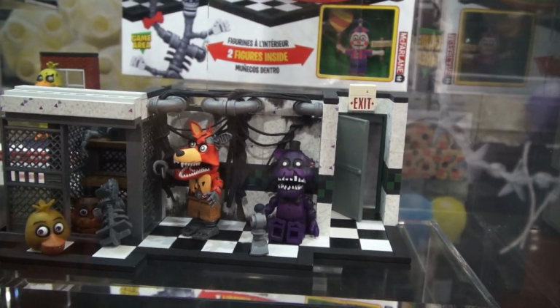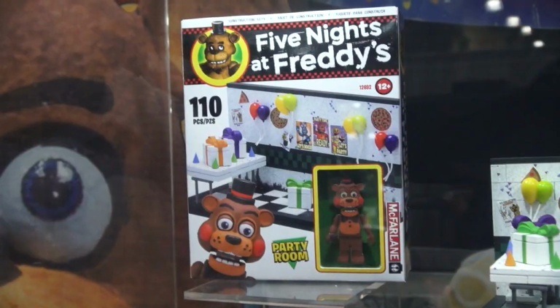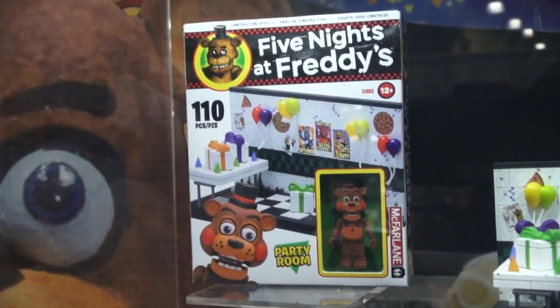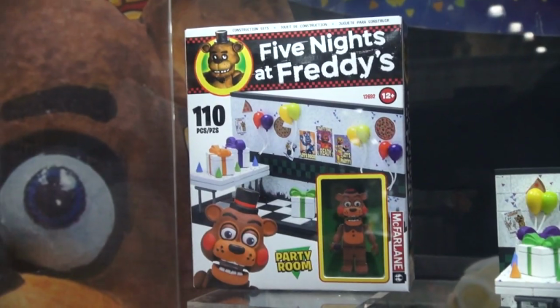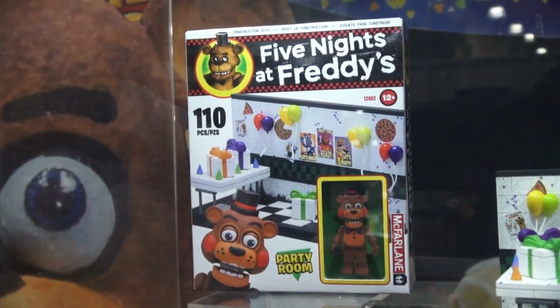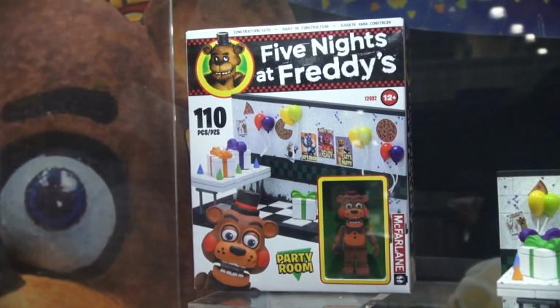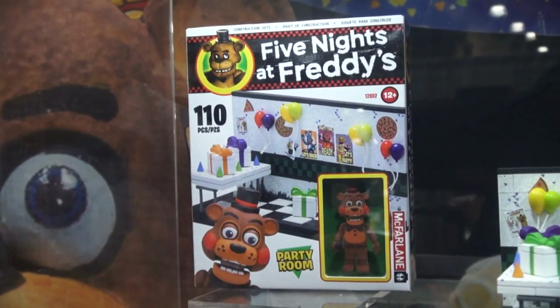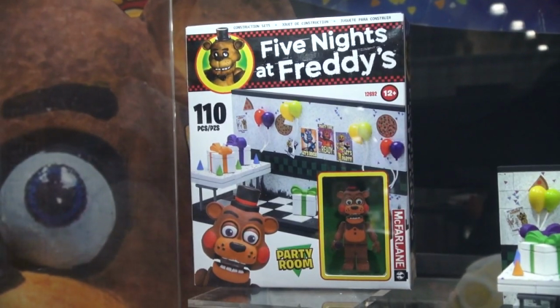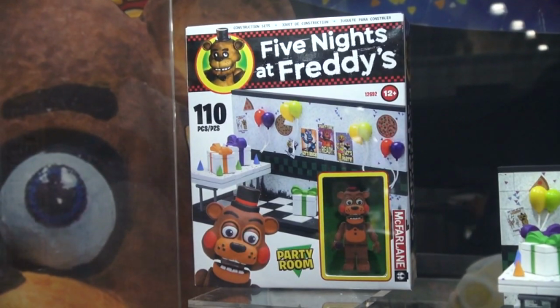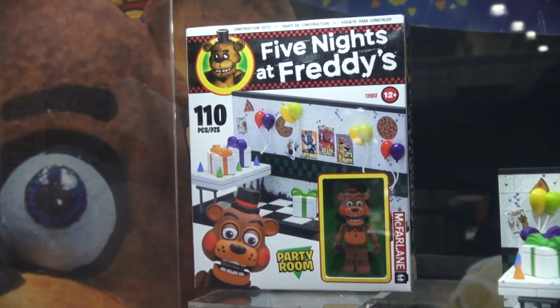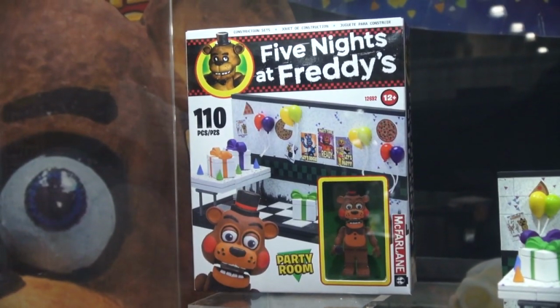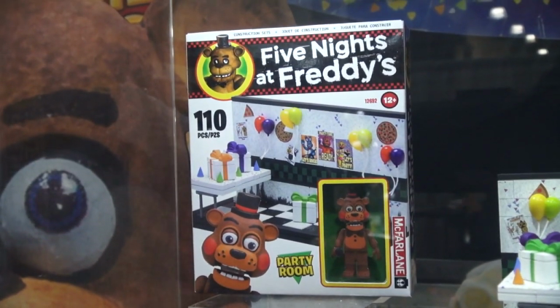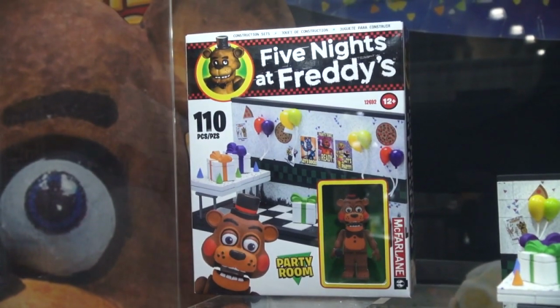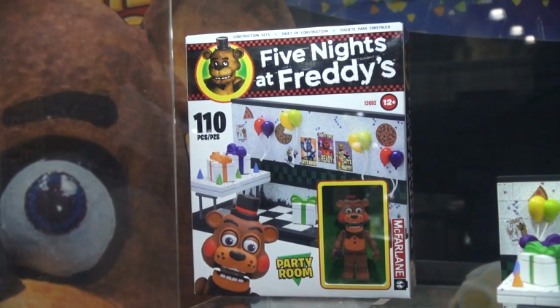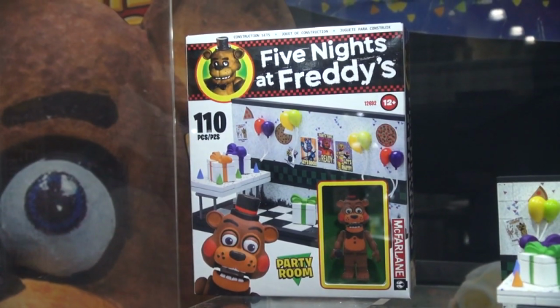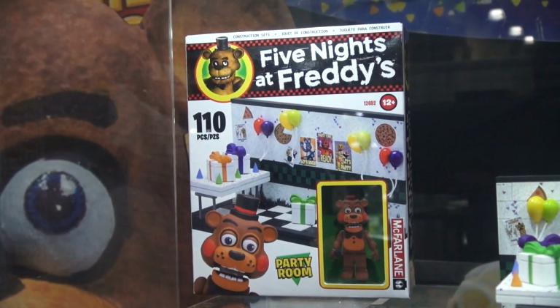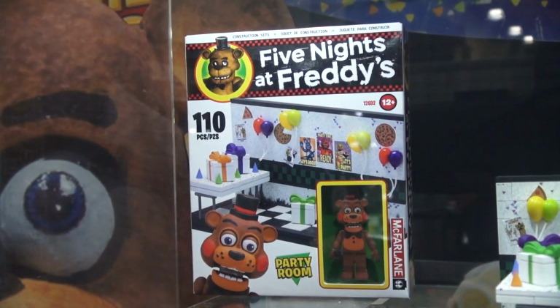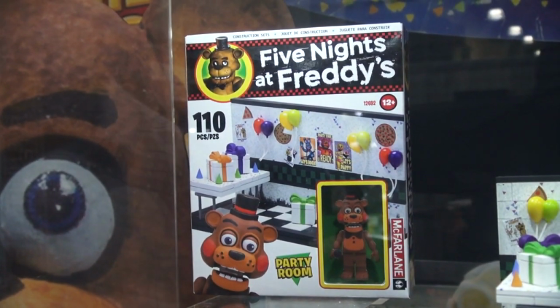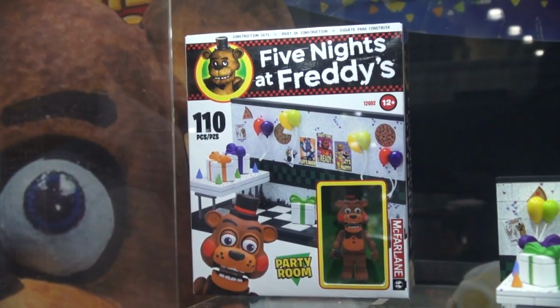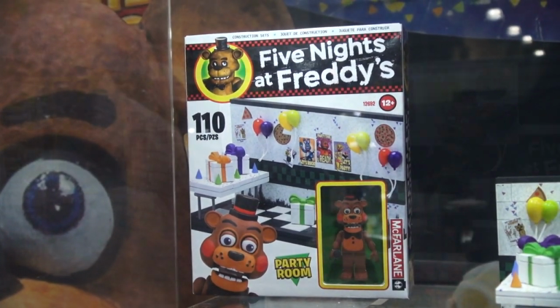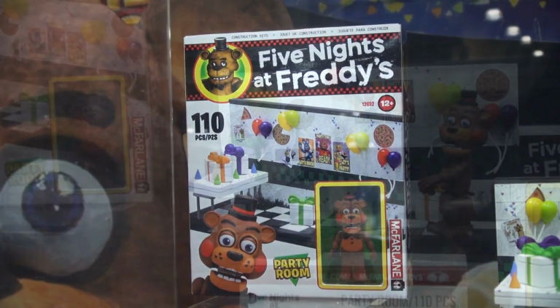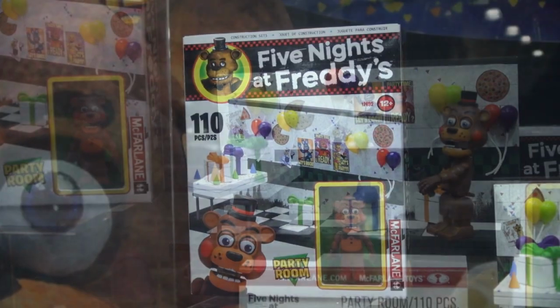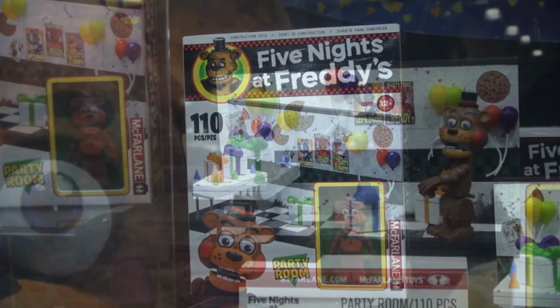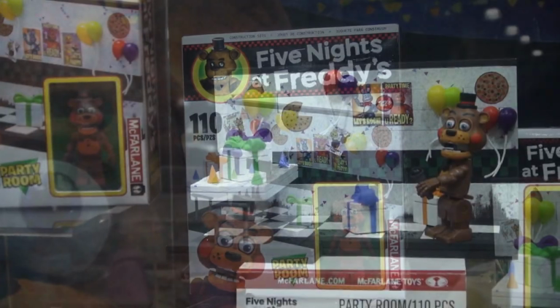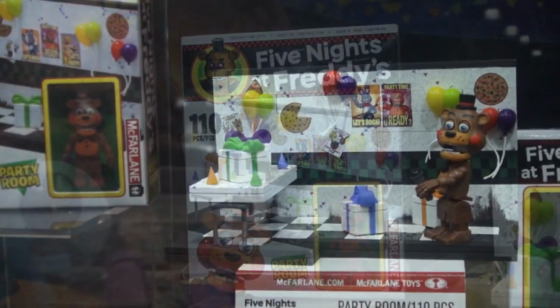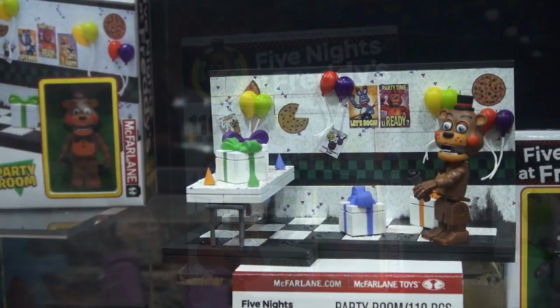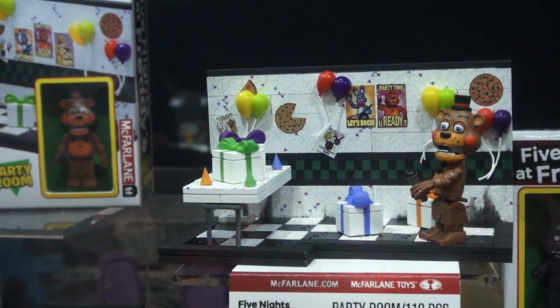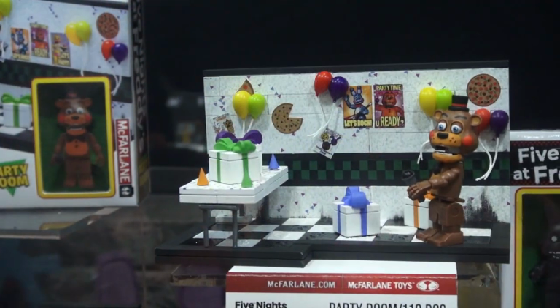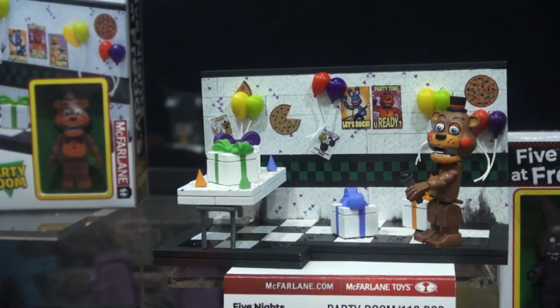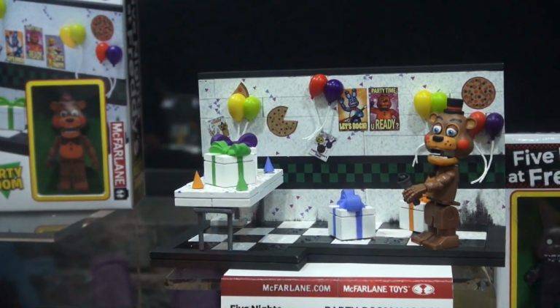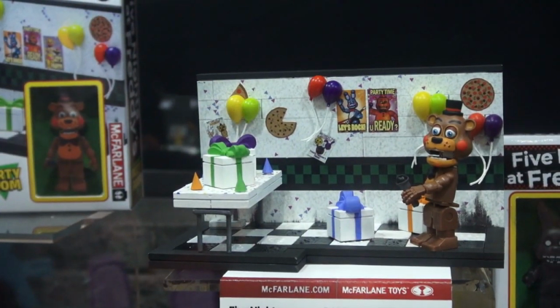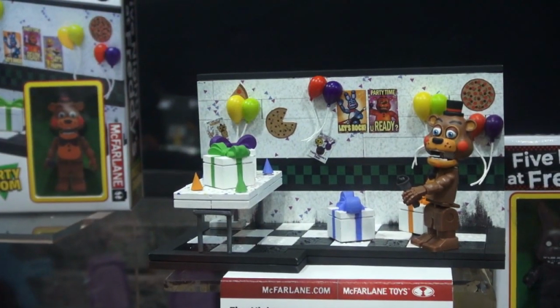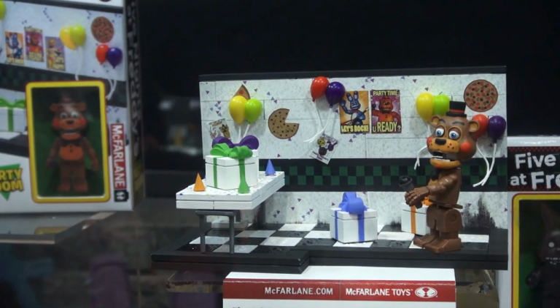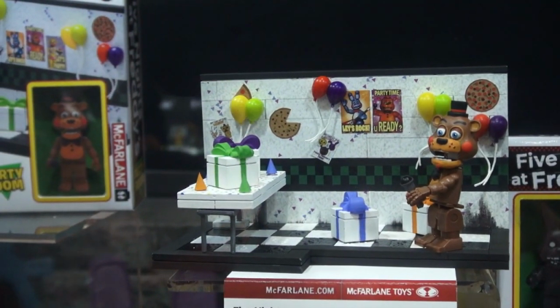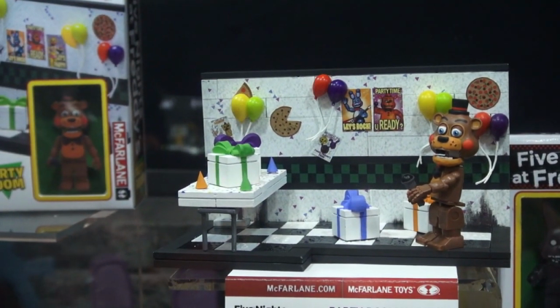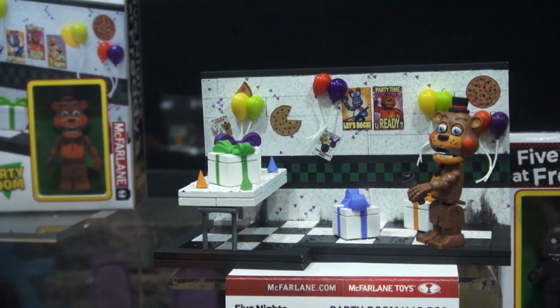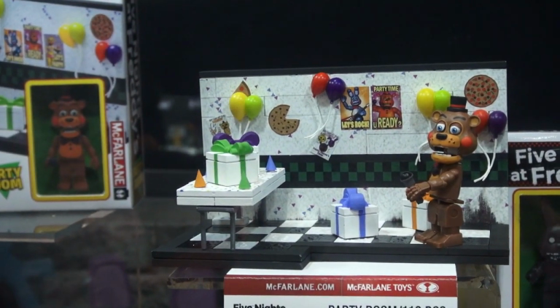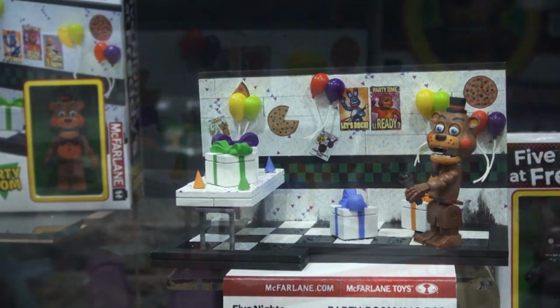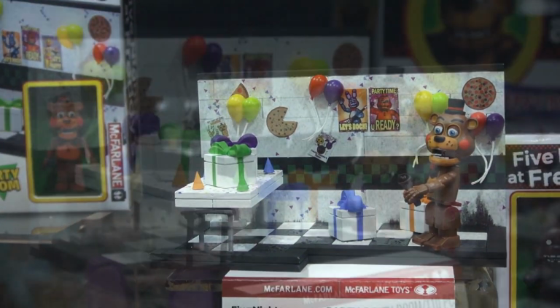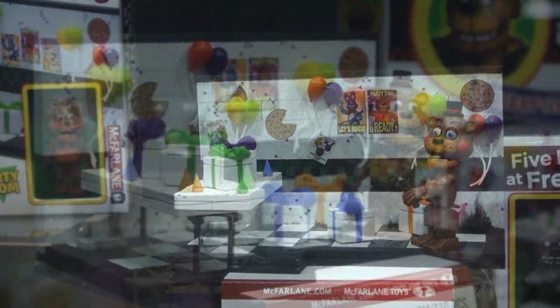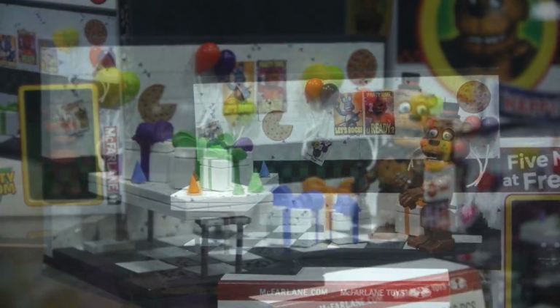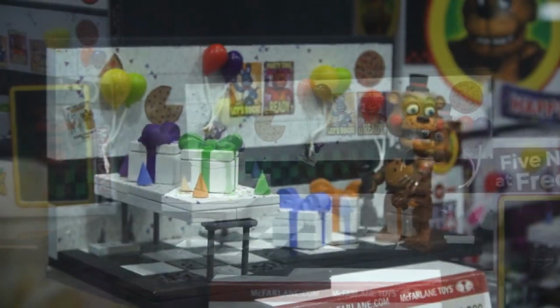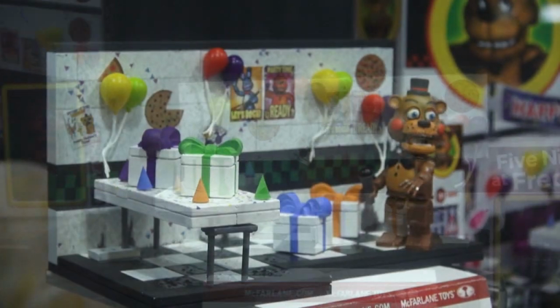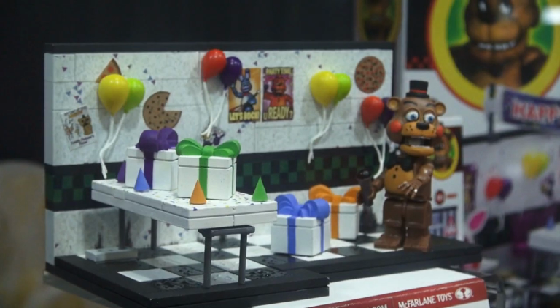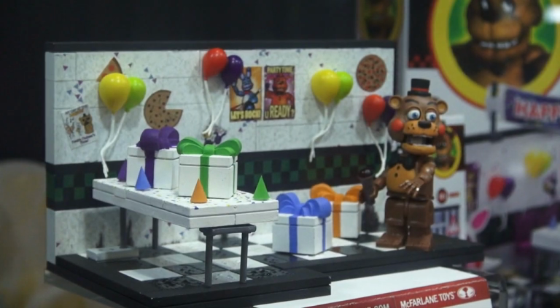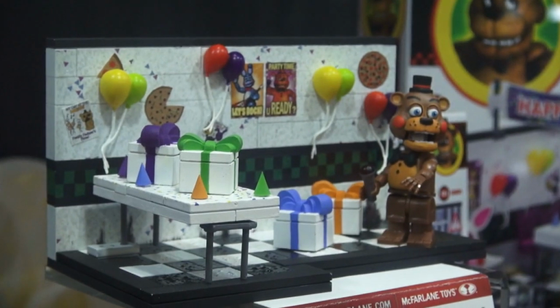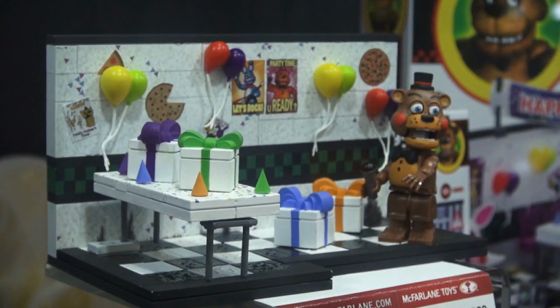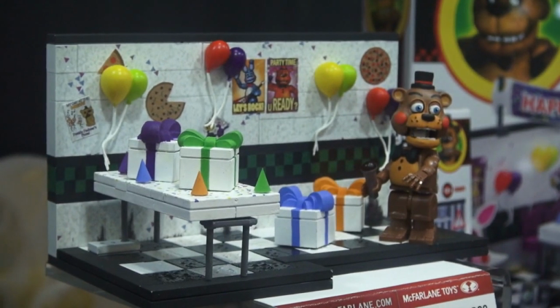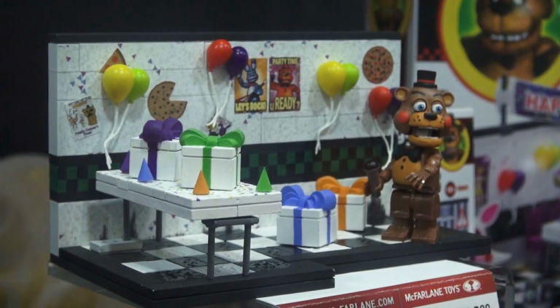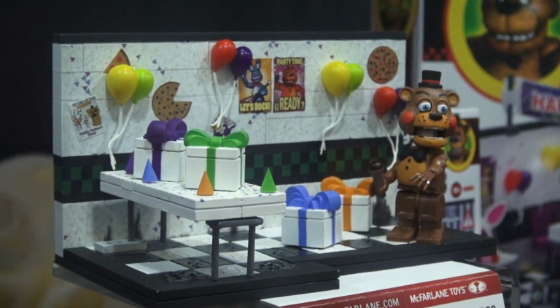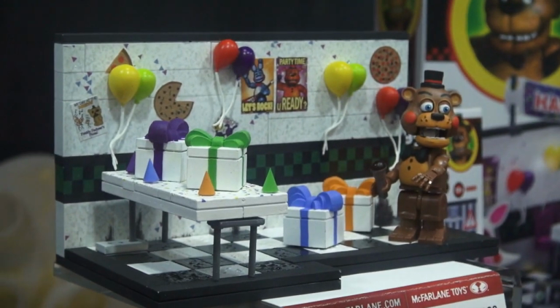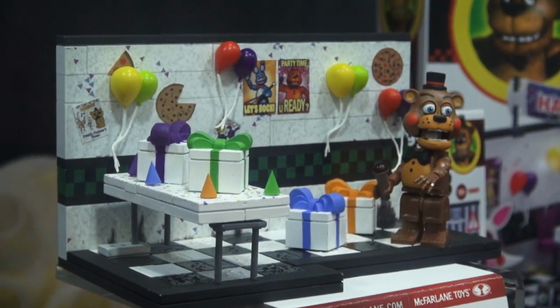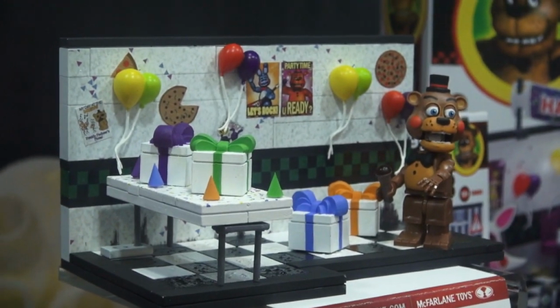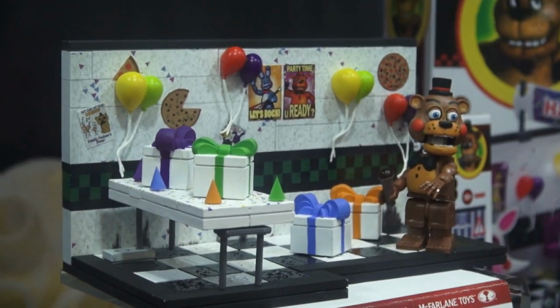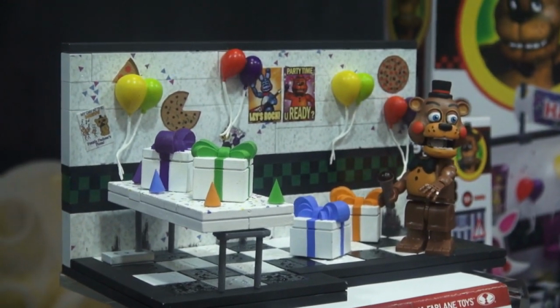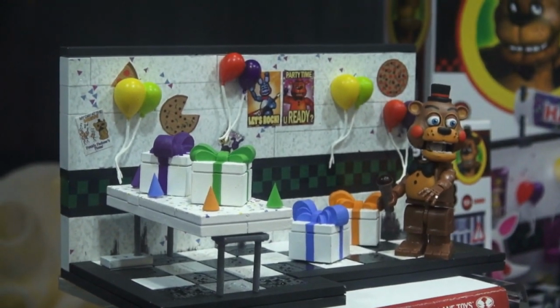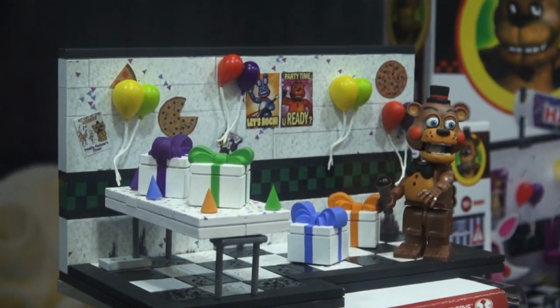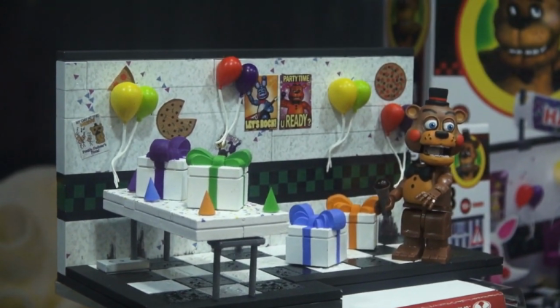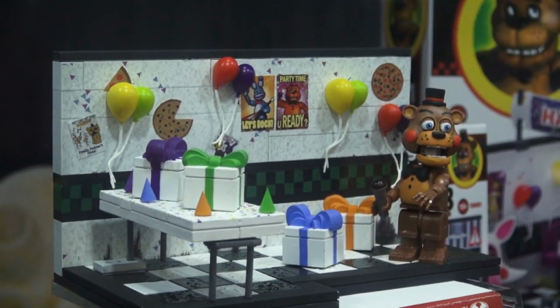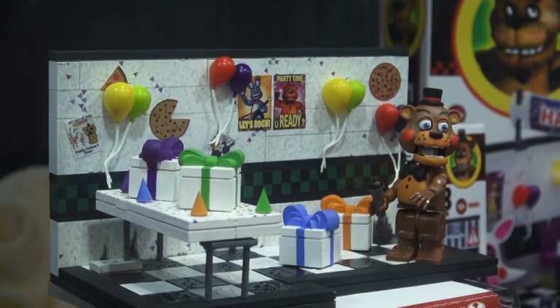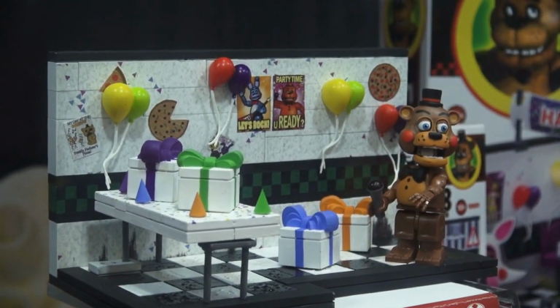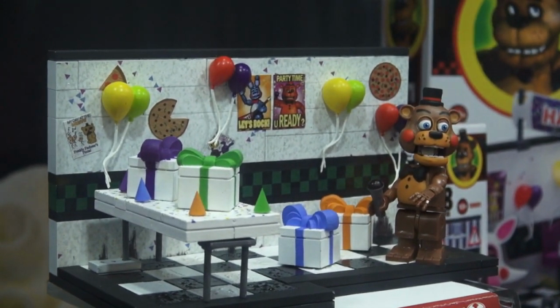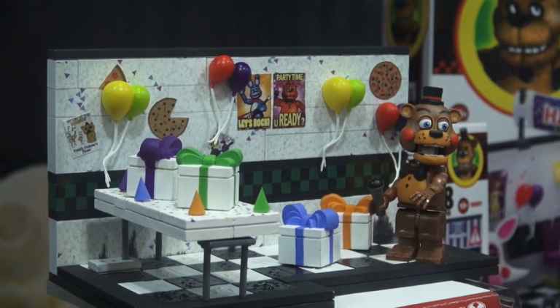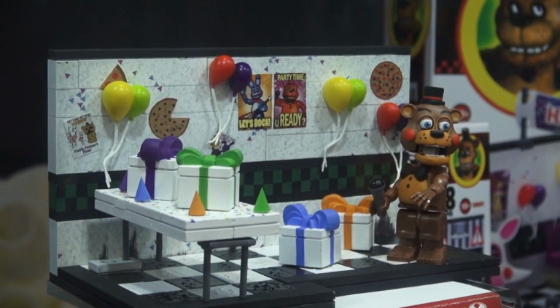Next up is the party room with Toy Freddy! Just look at all the gifts here — are all those gifts for me? Oh, you shouldn't have, Toy Freddy!